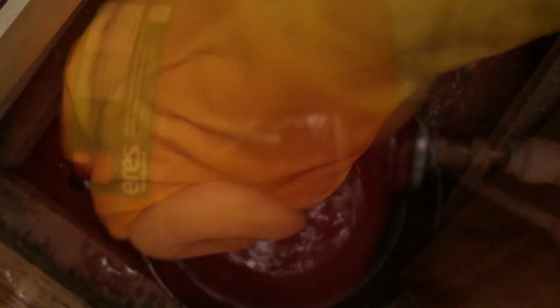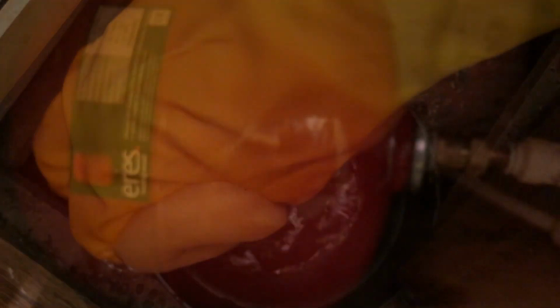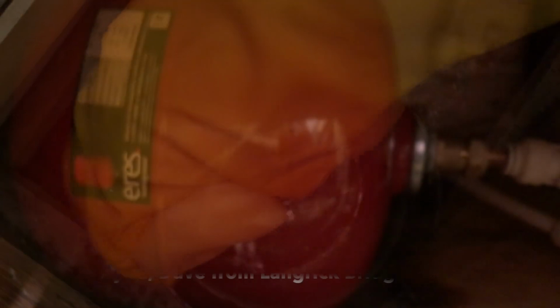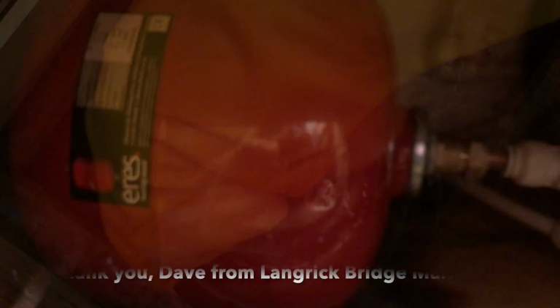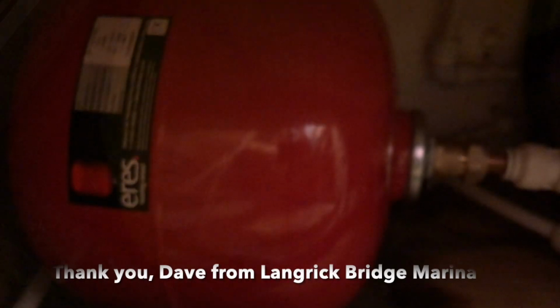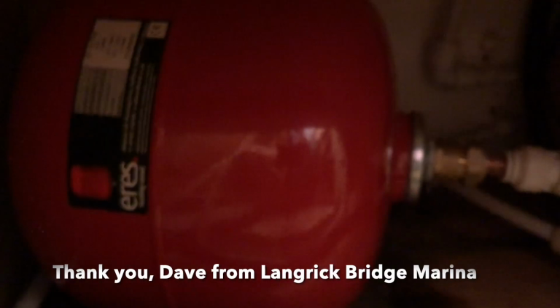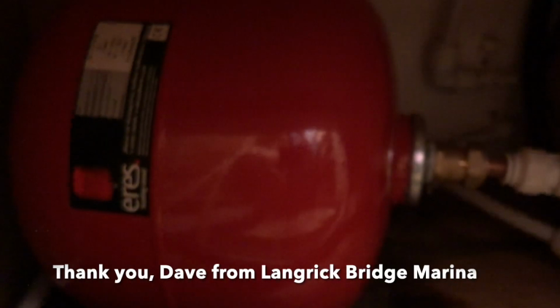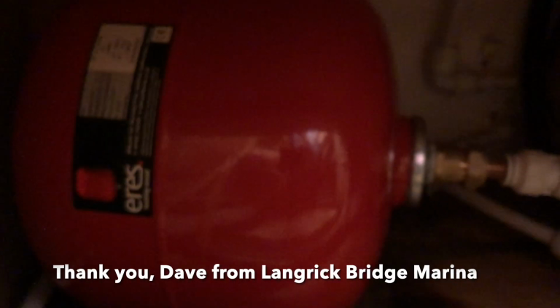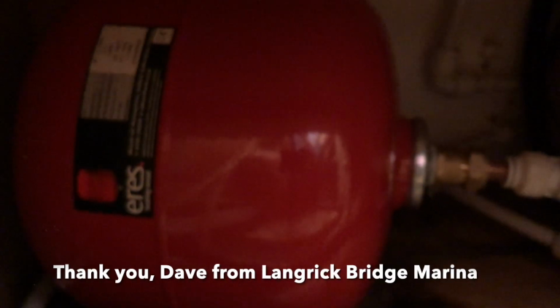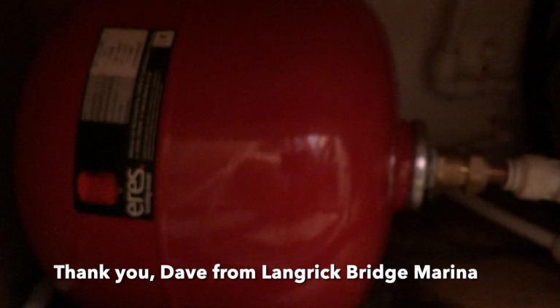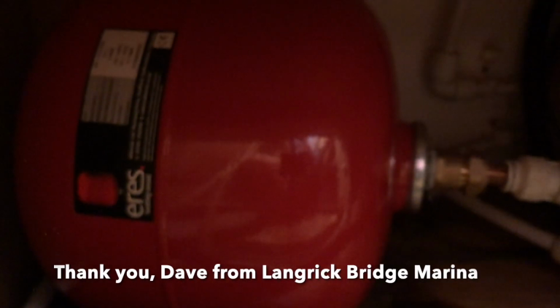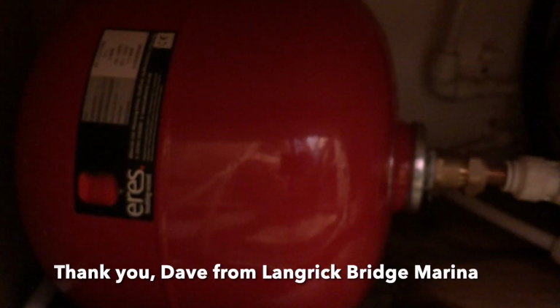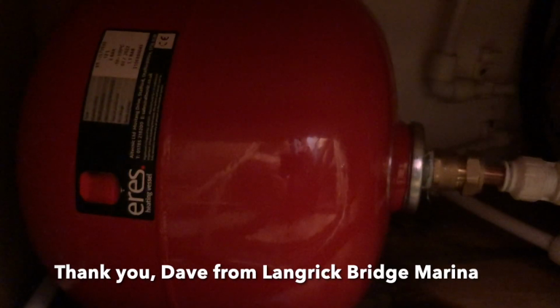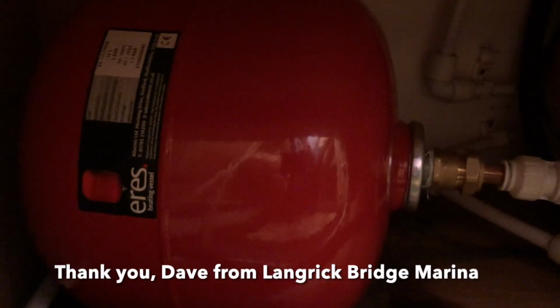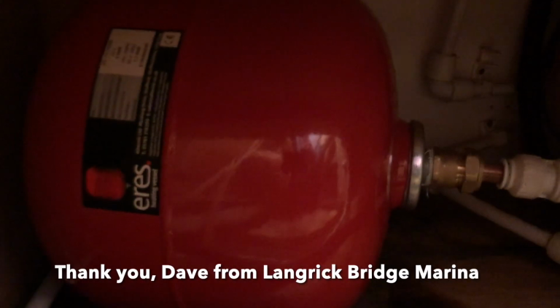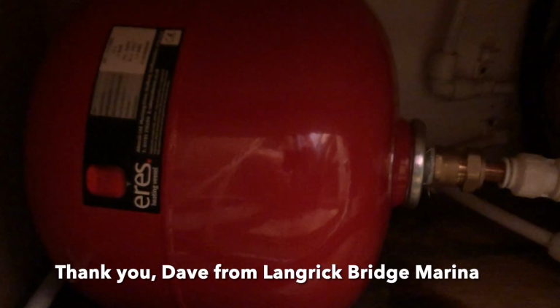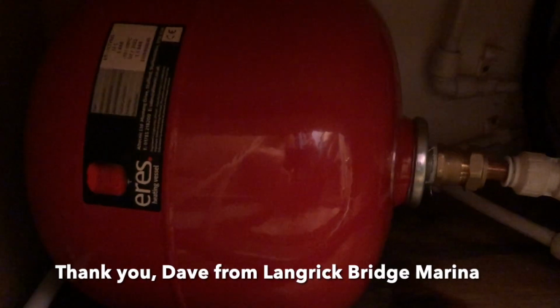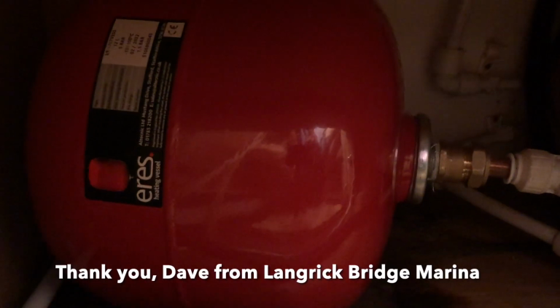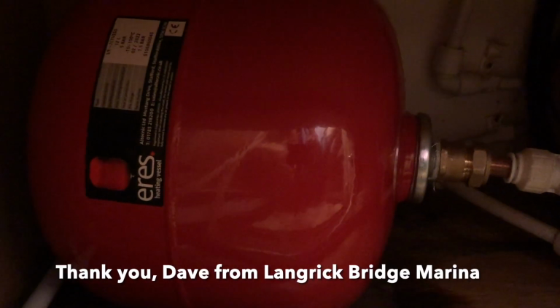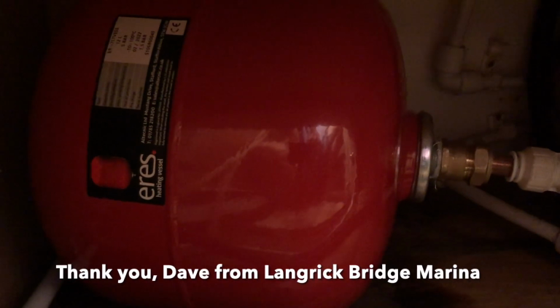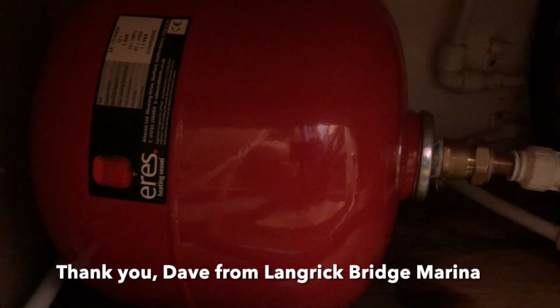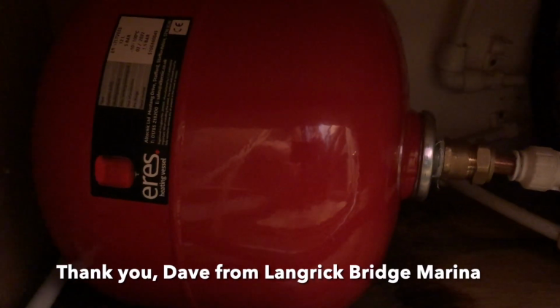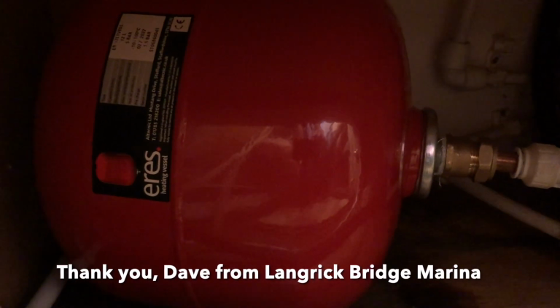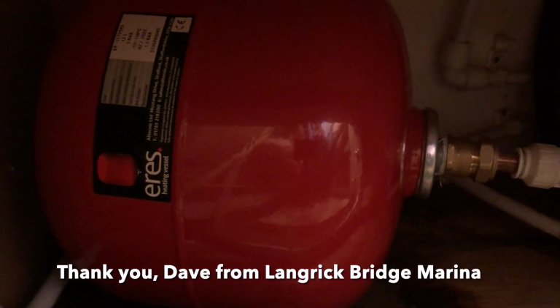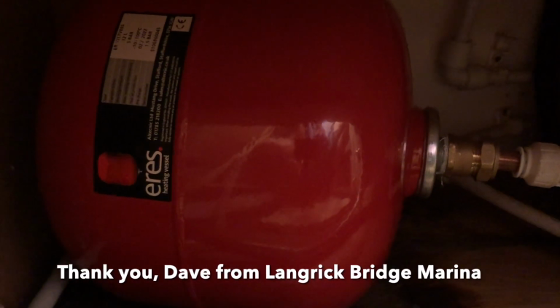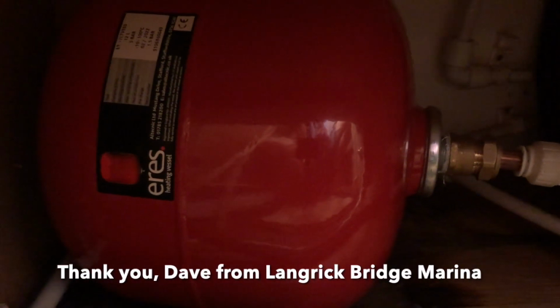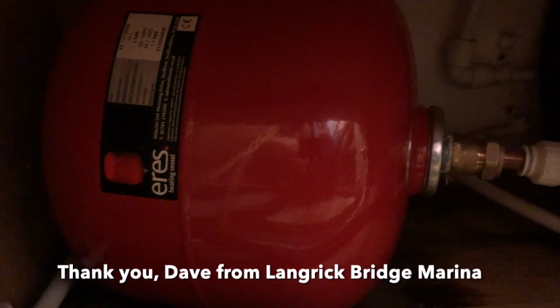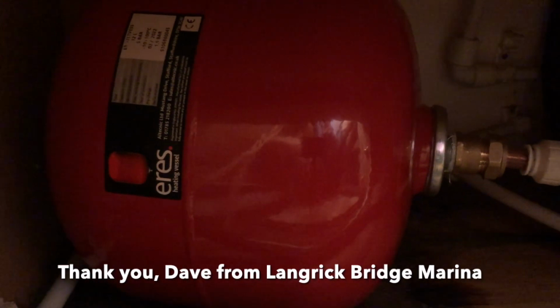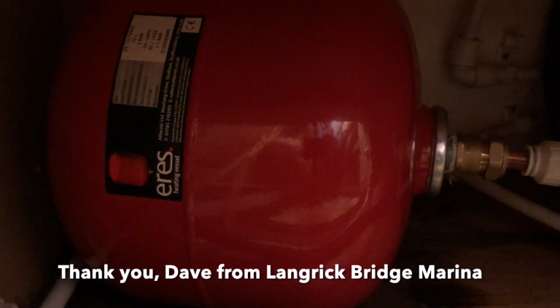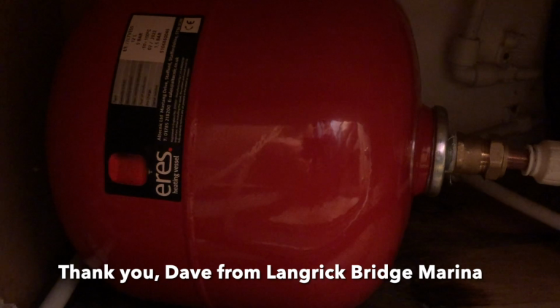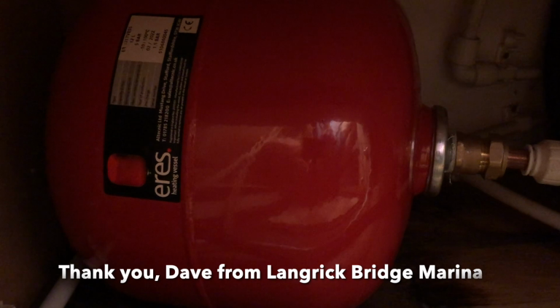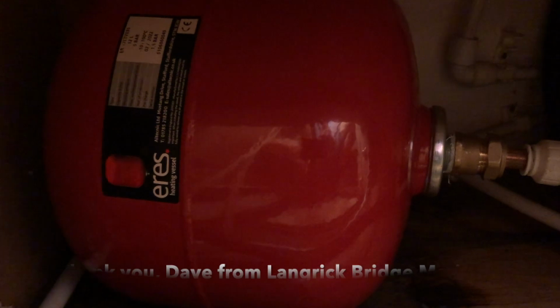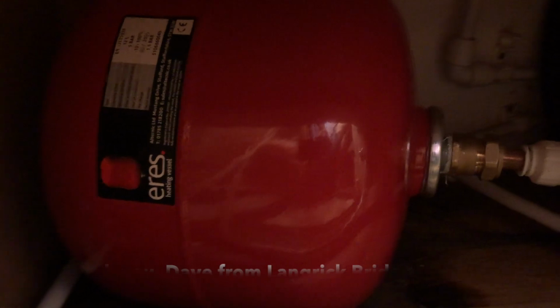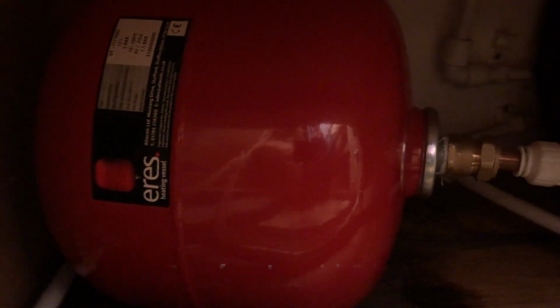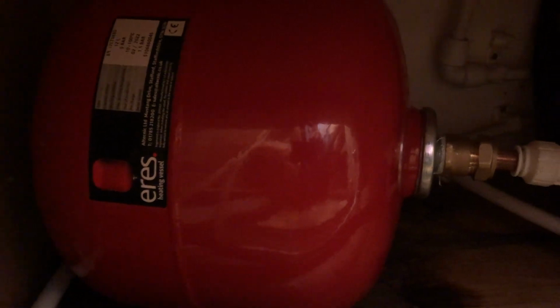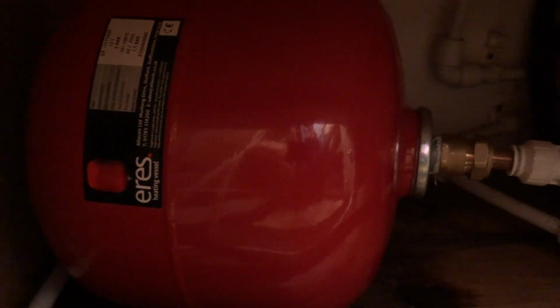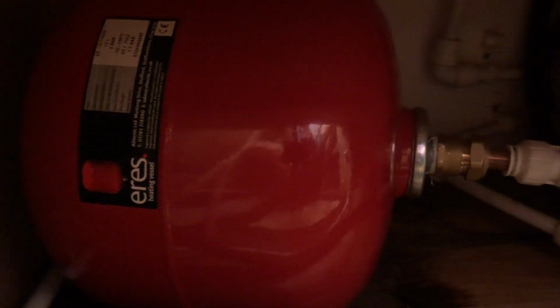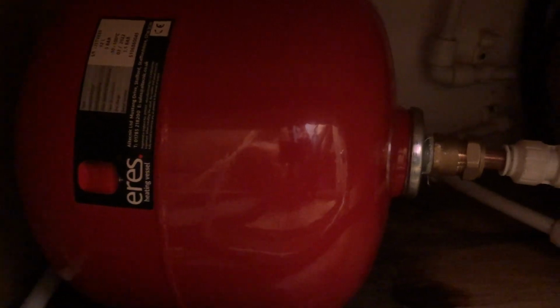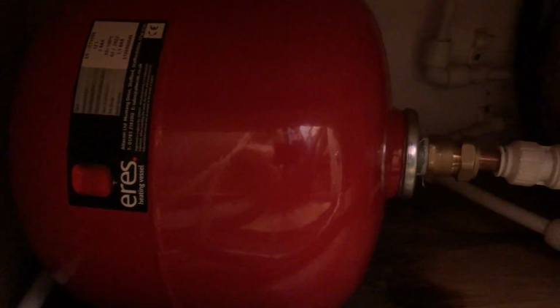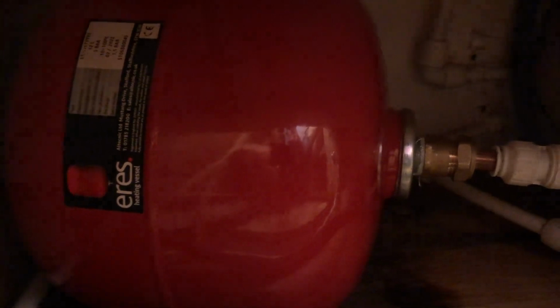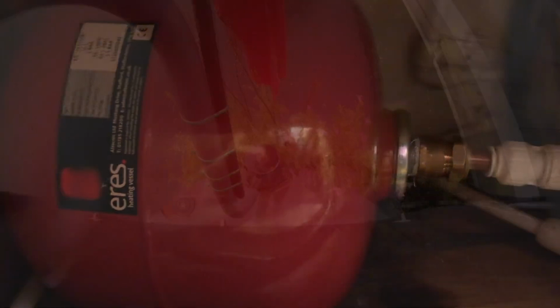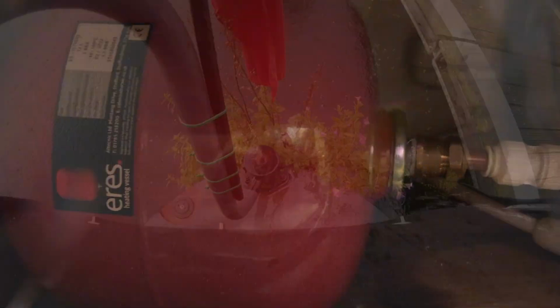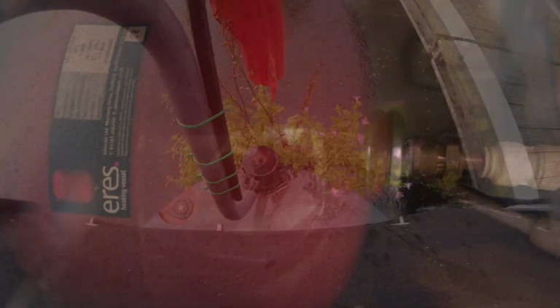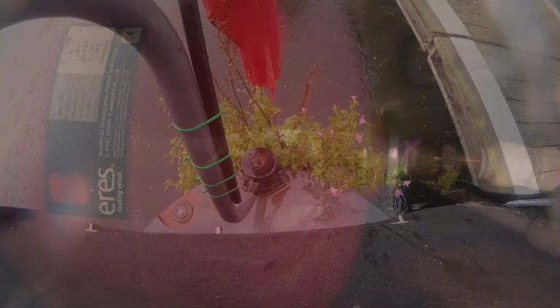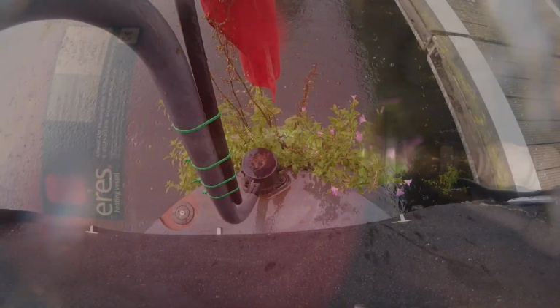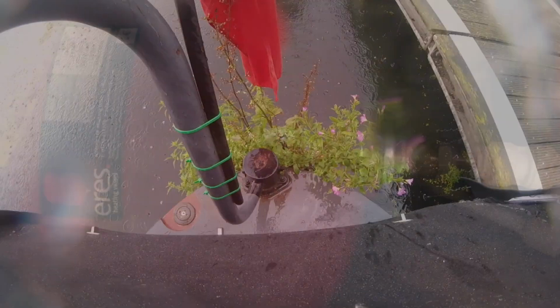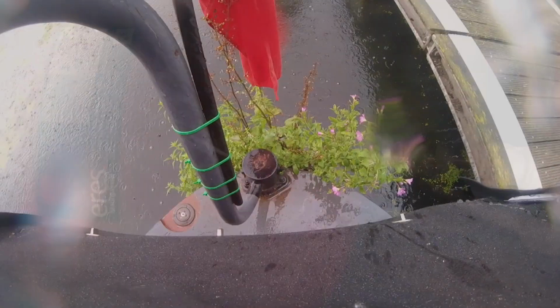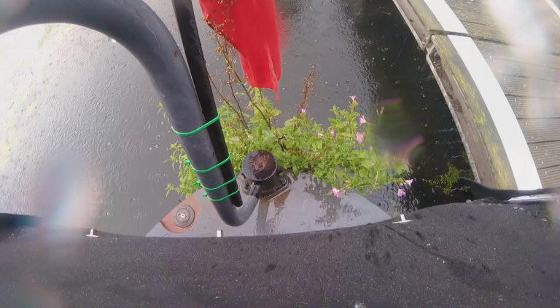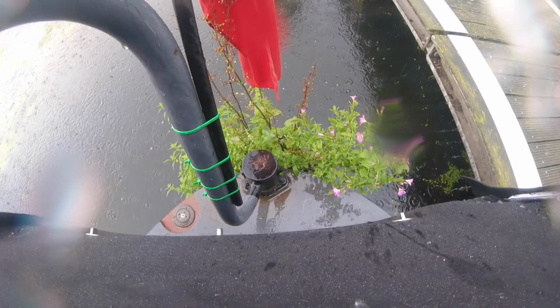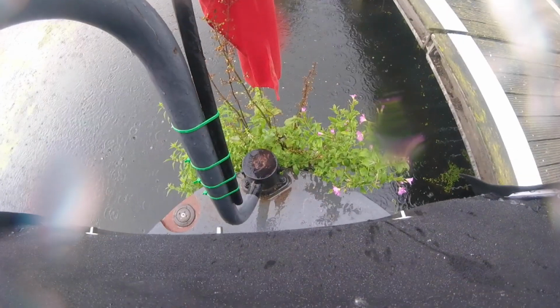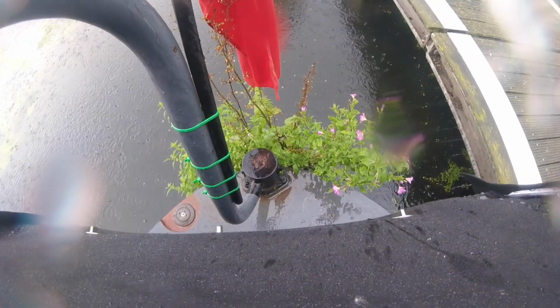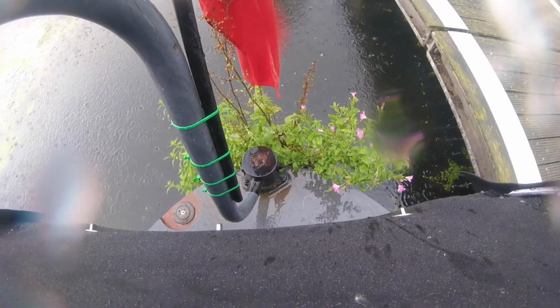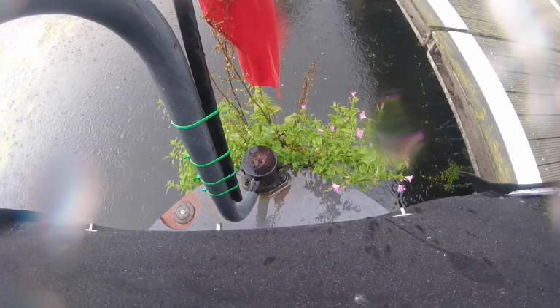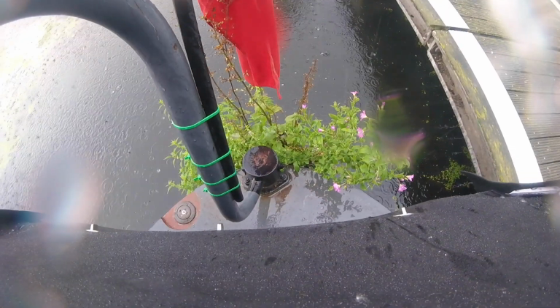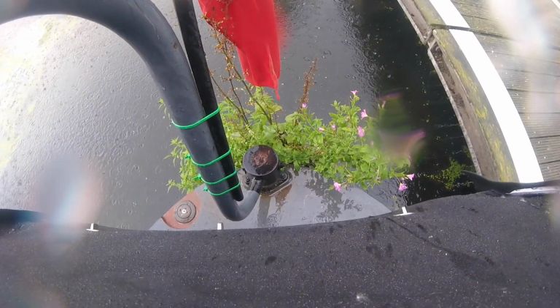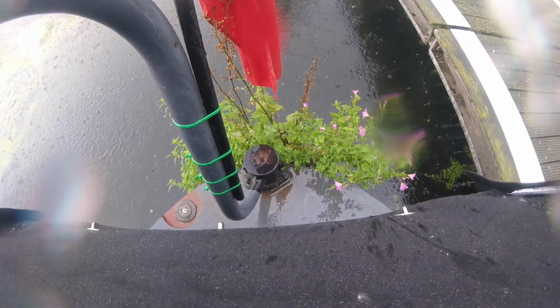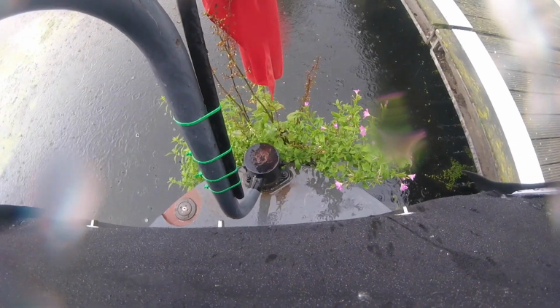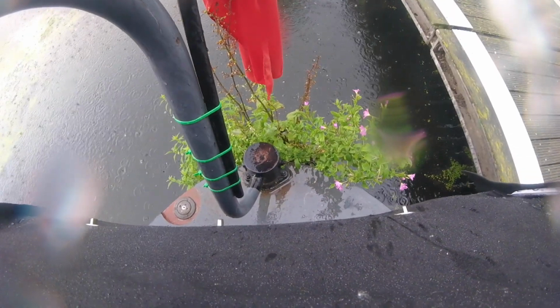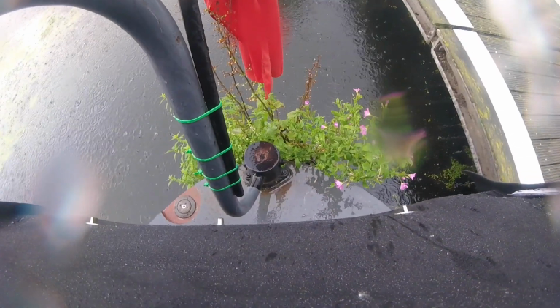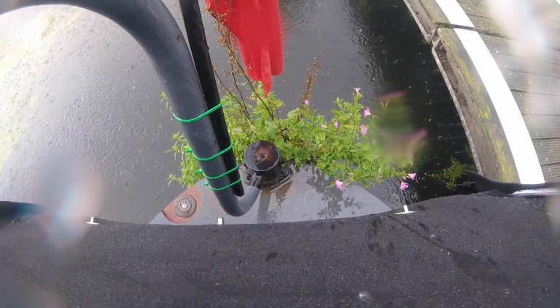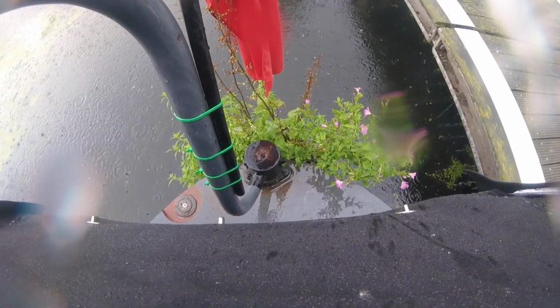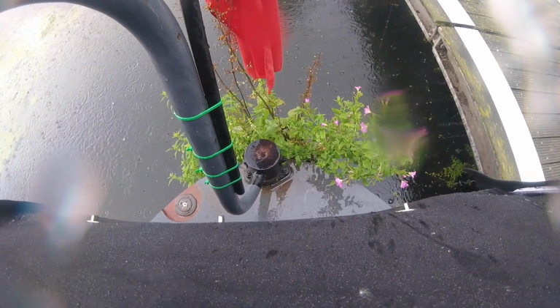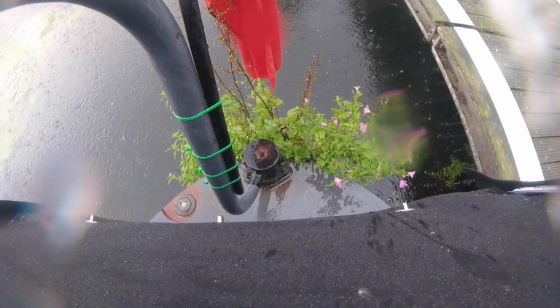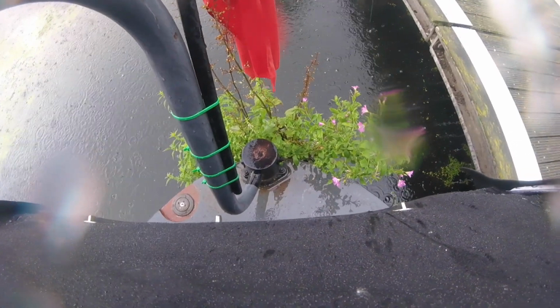And here's our brand new shiny one. But unfortunately, we had more leaks.